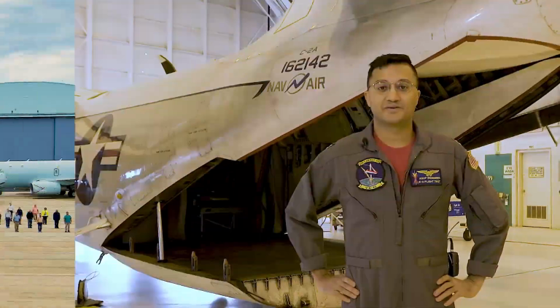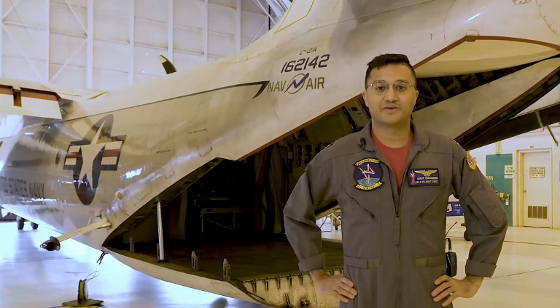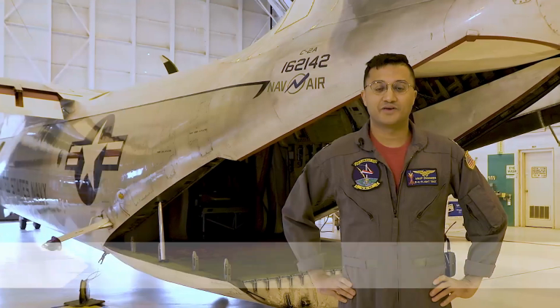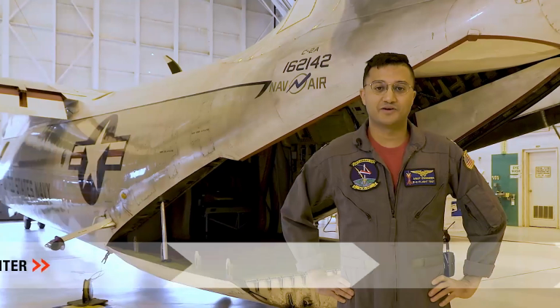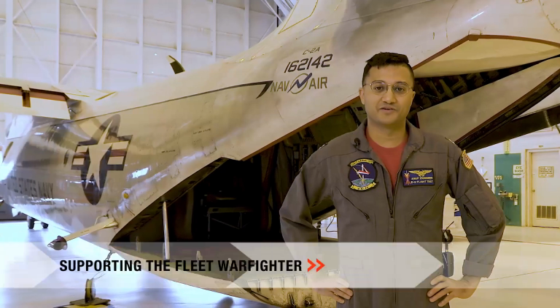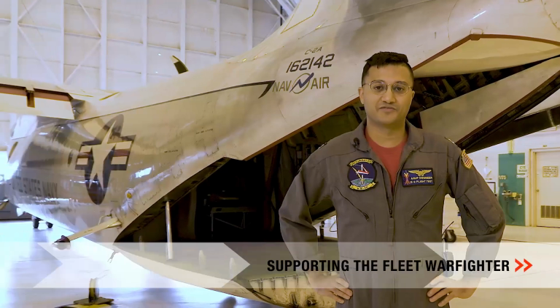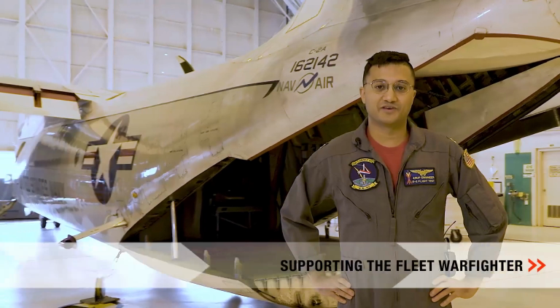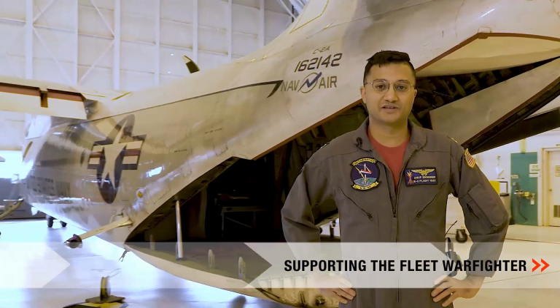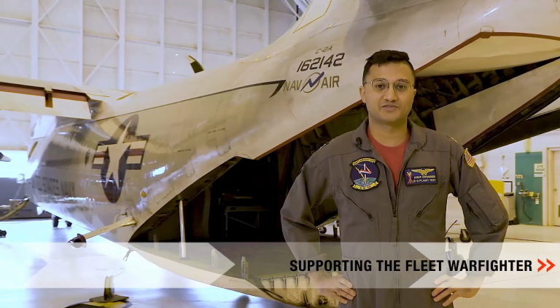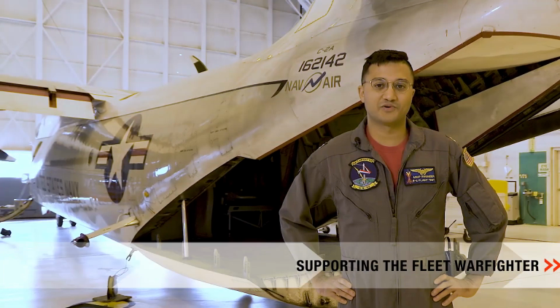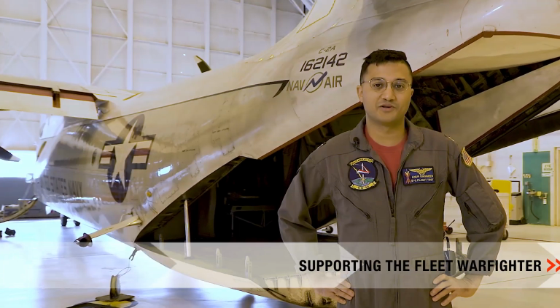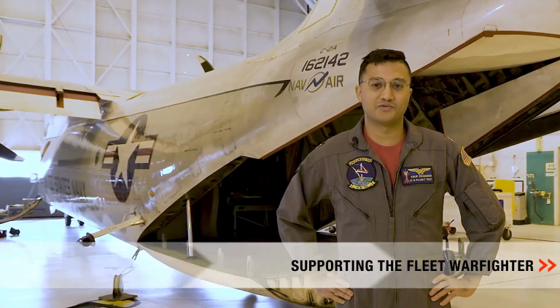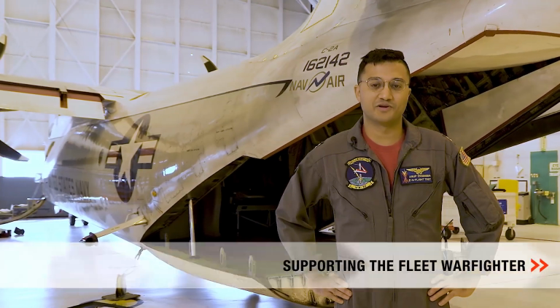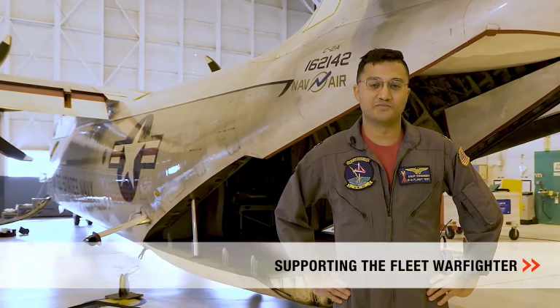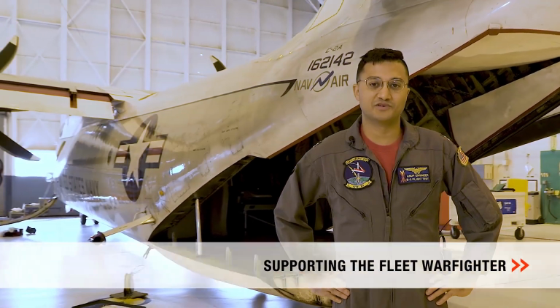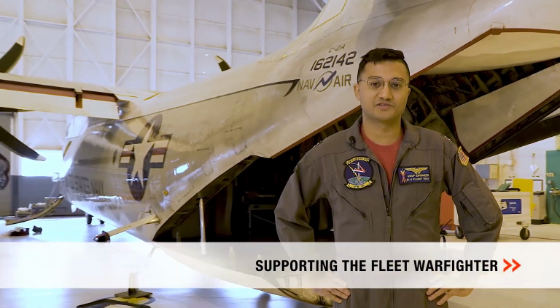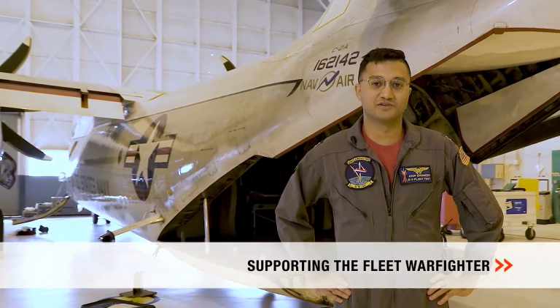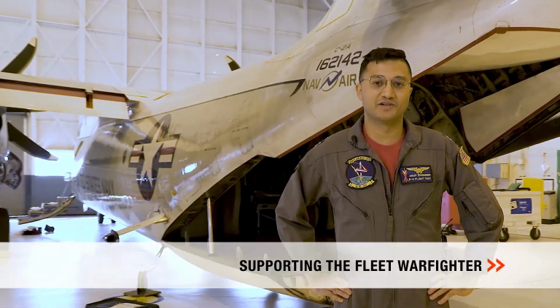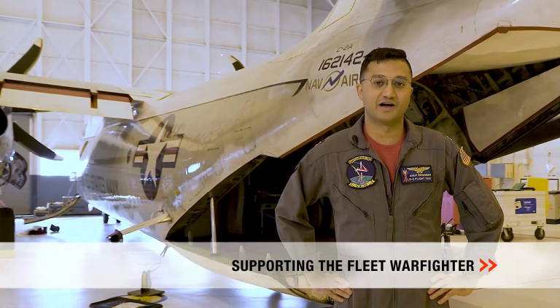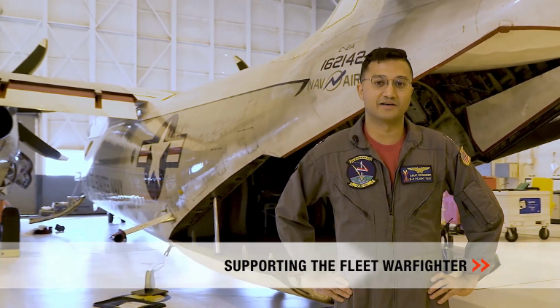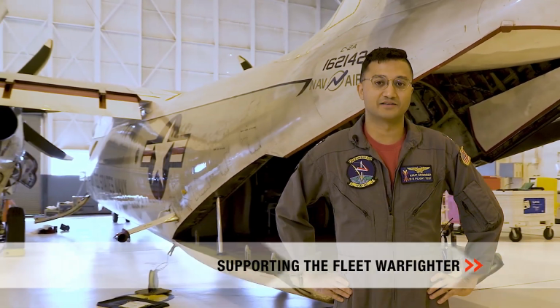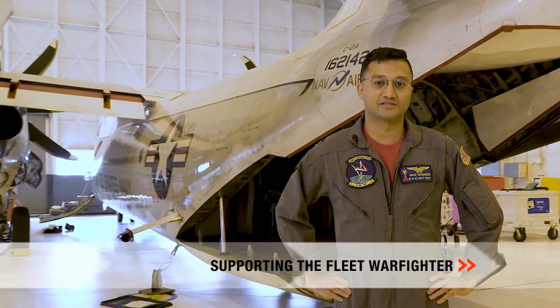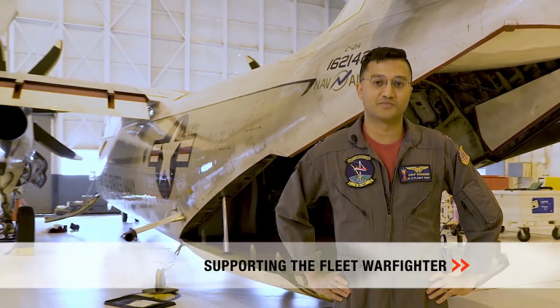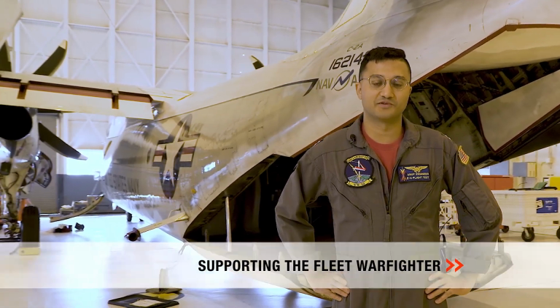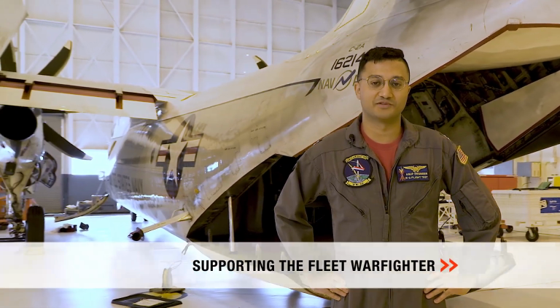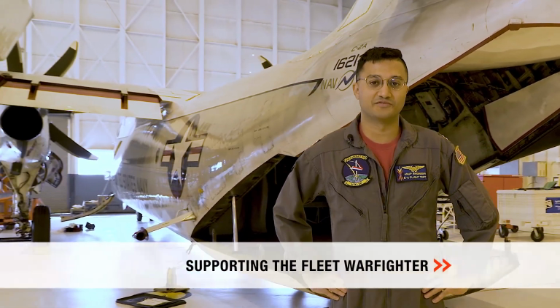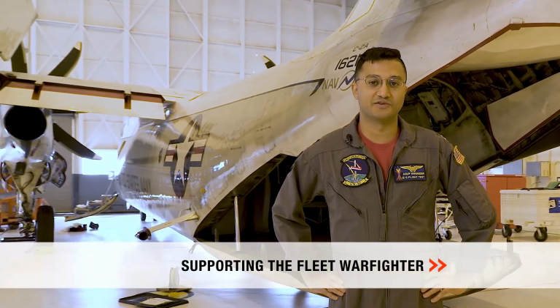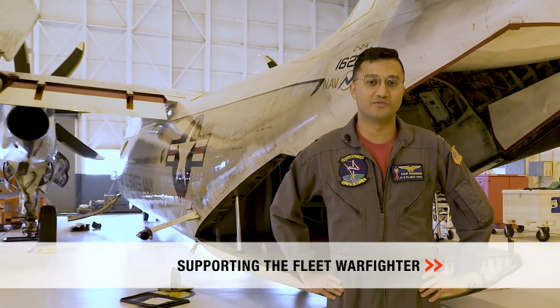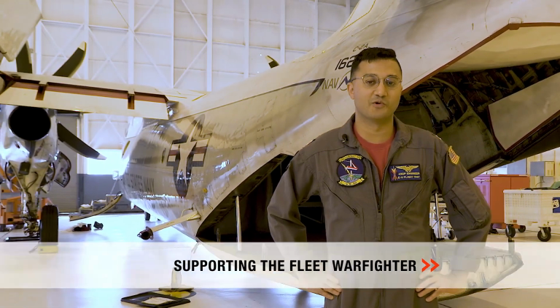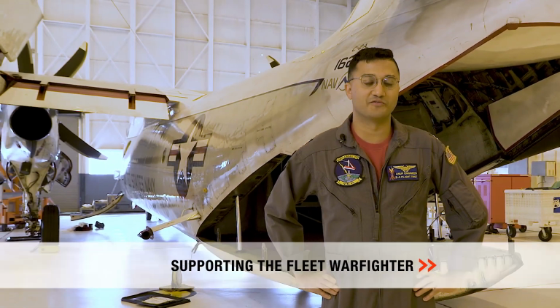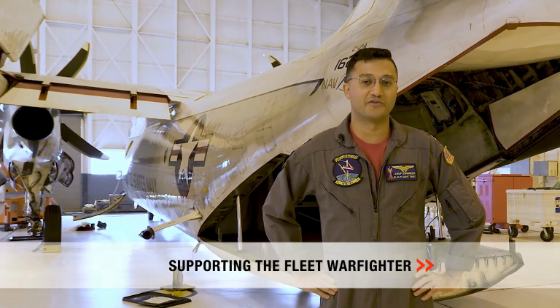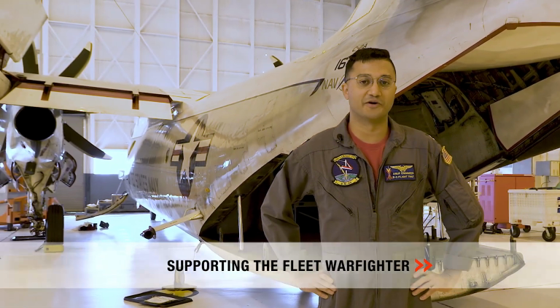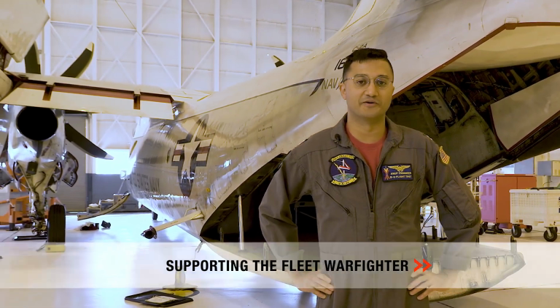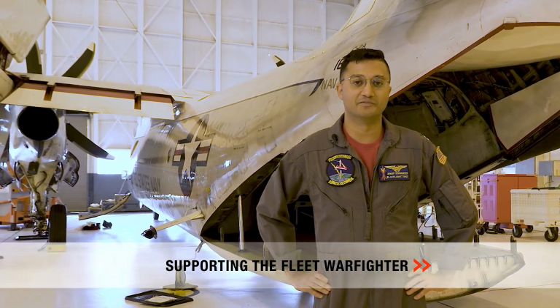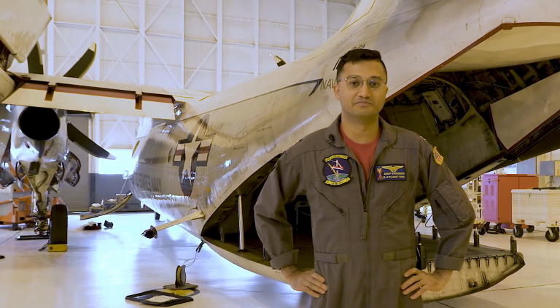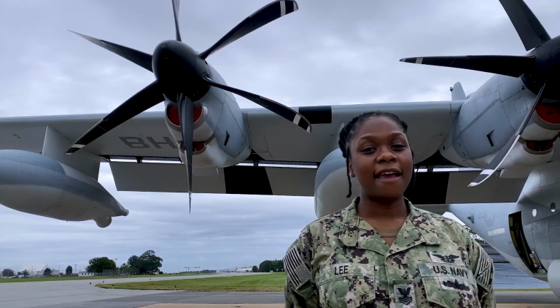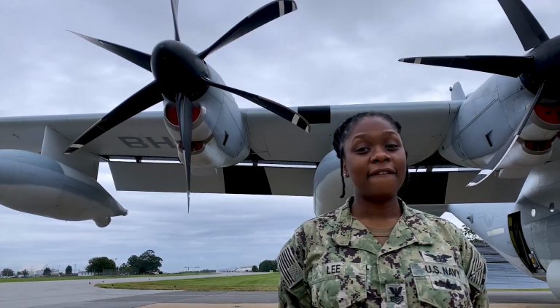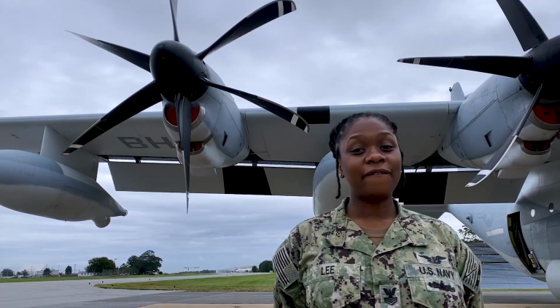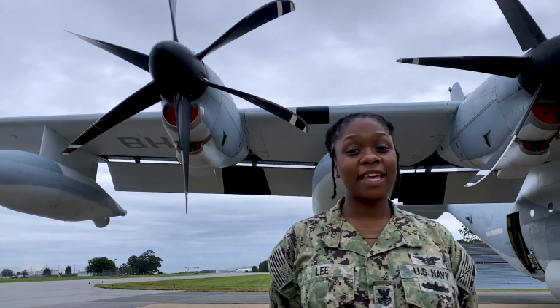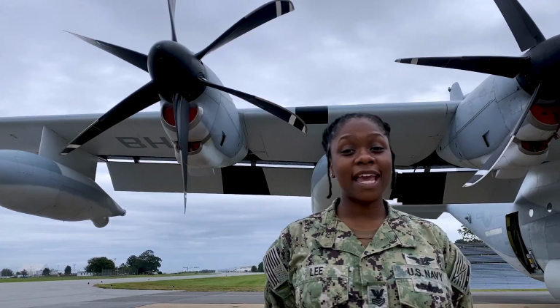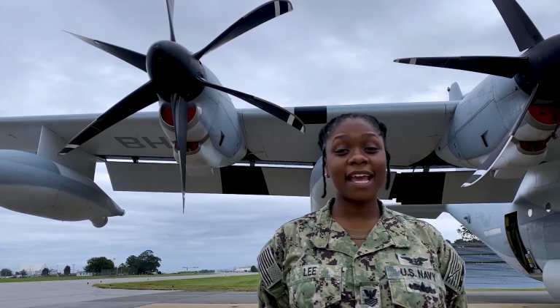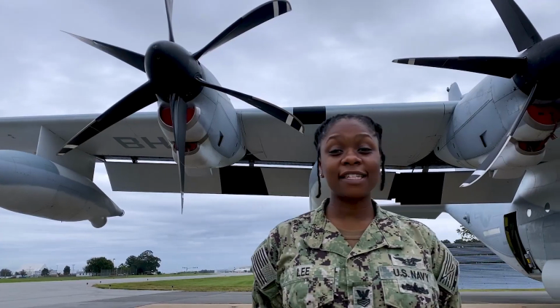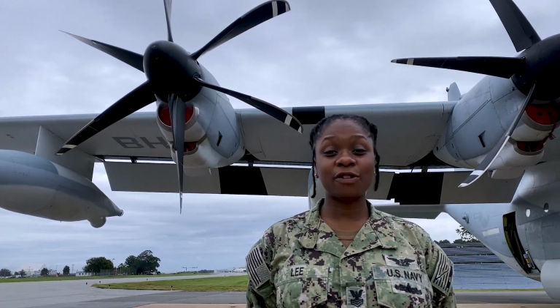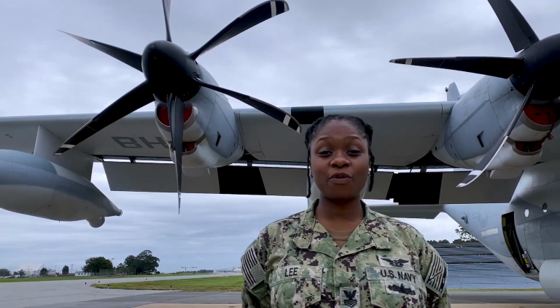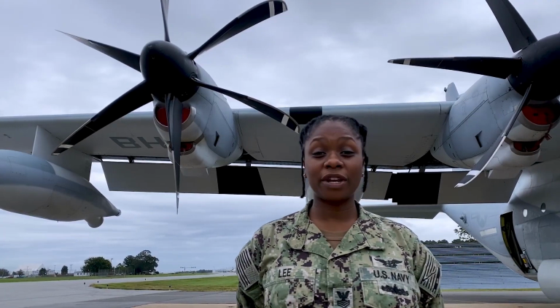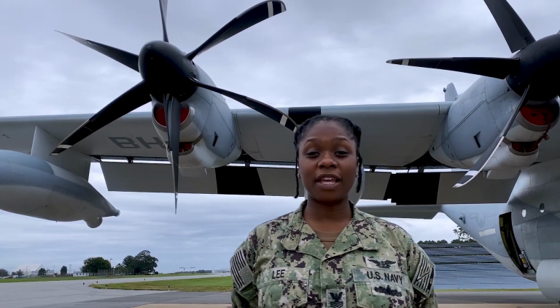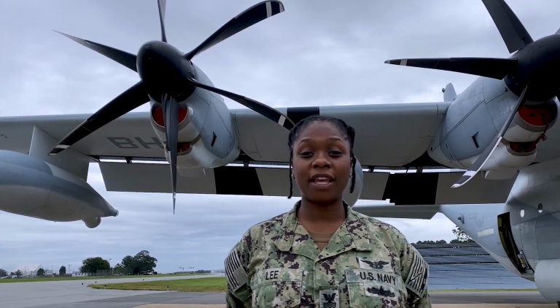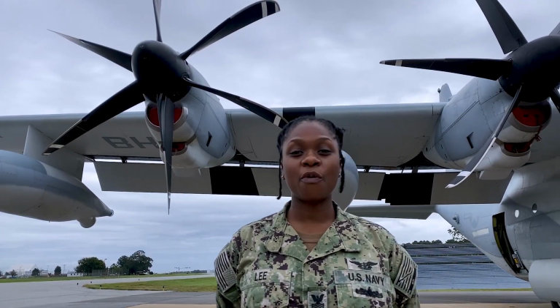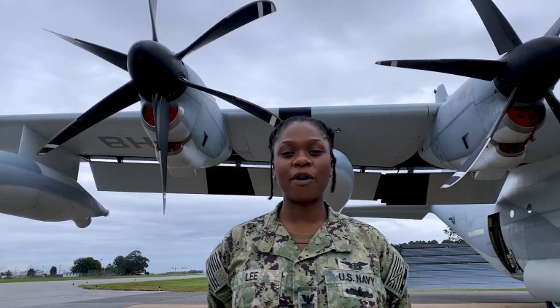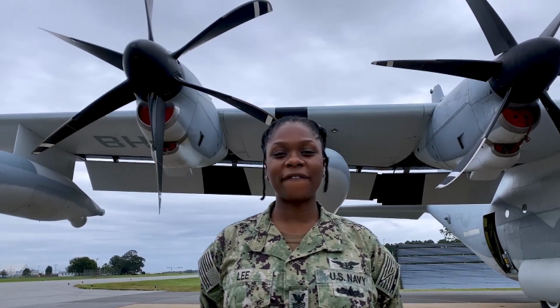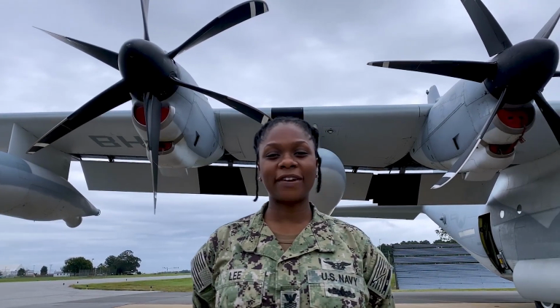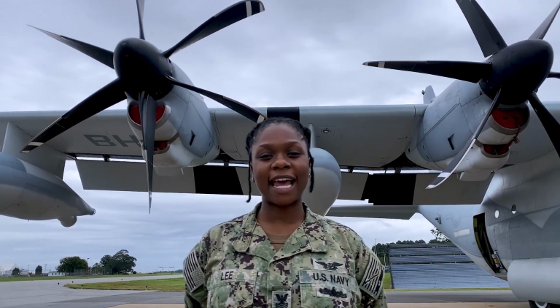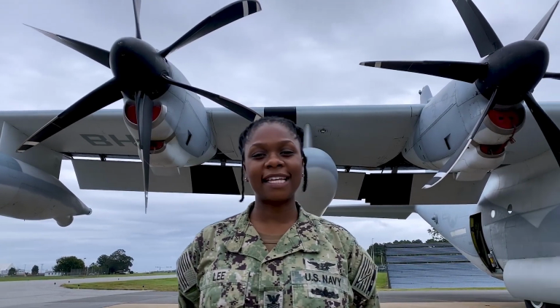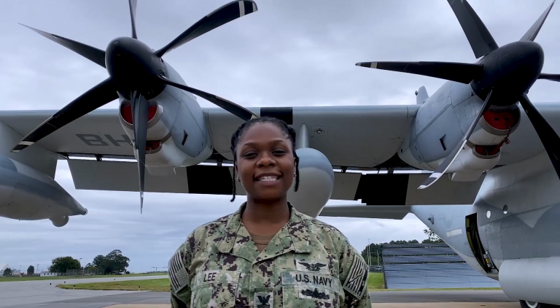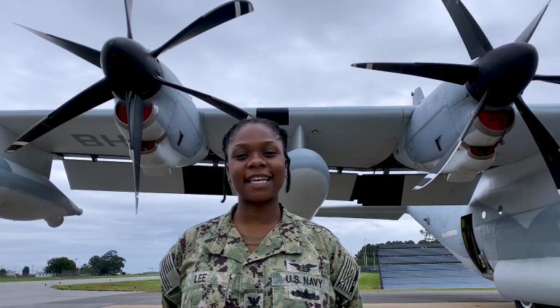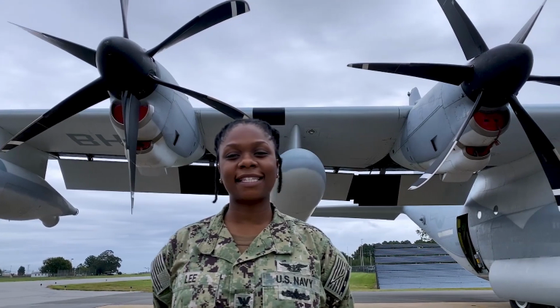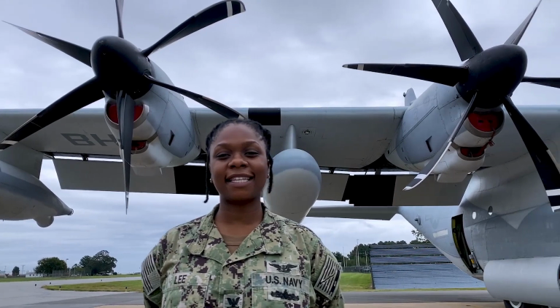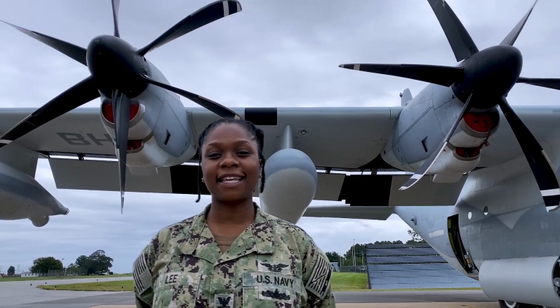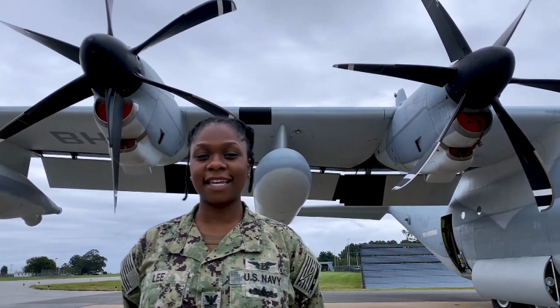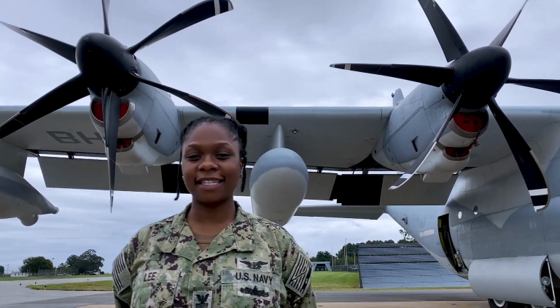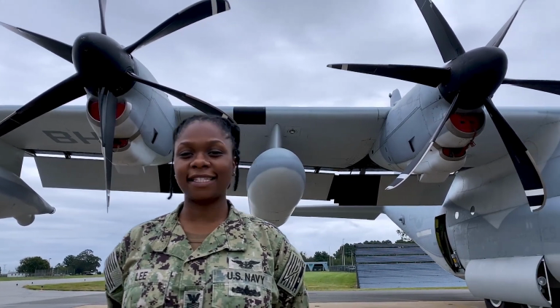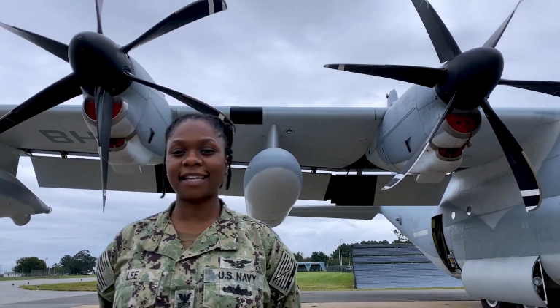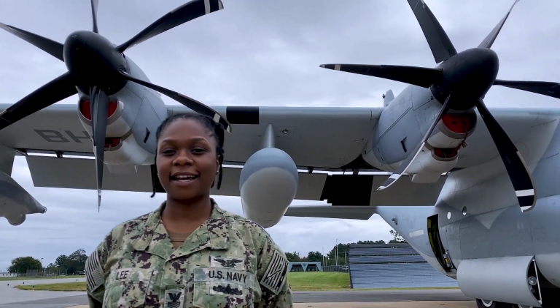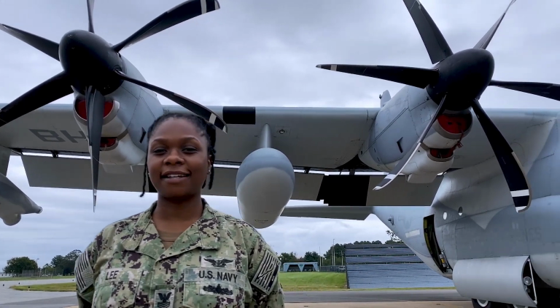Here at VX-20, we are mission aligned to support the fleet warfighter. VX-20, where flight testing gets done.